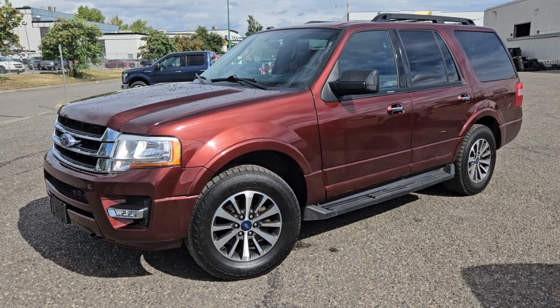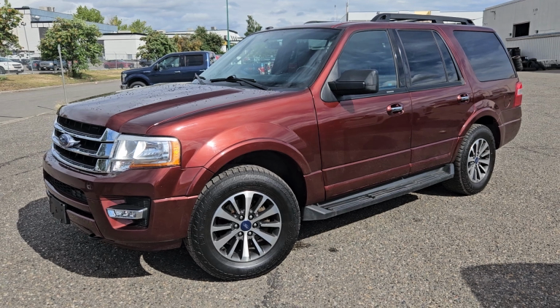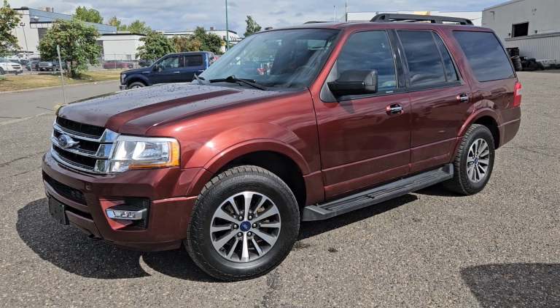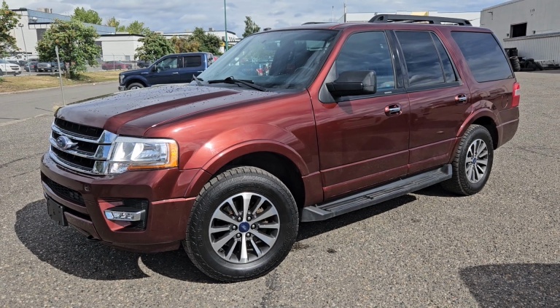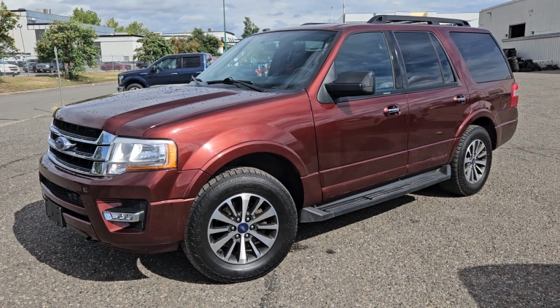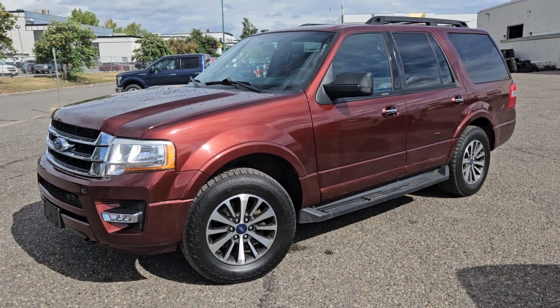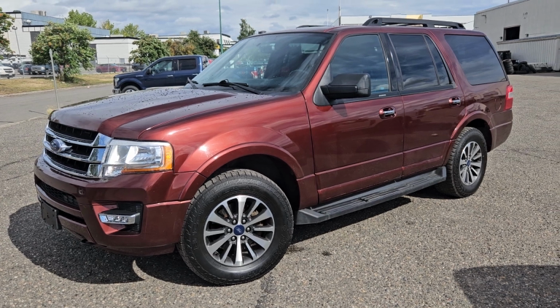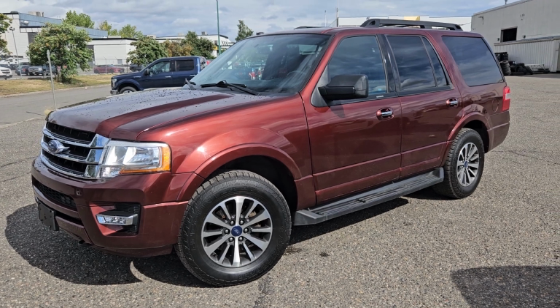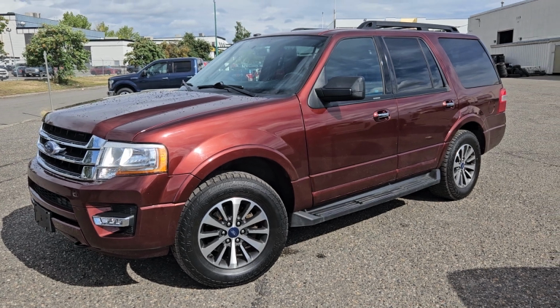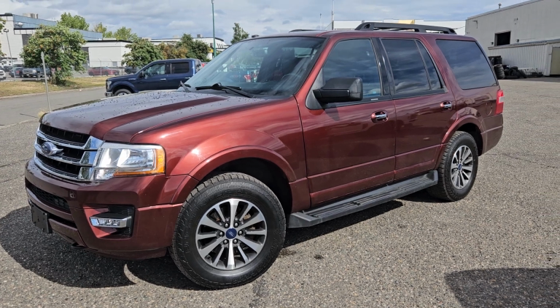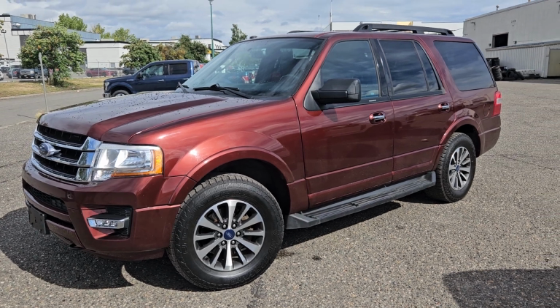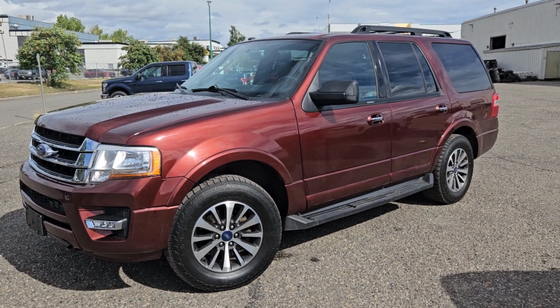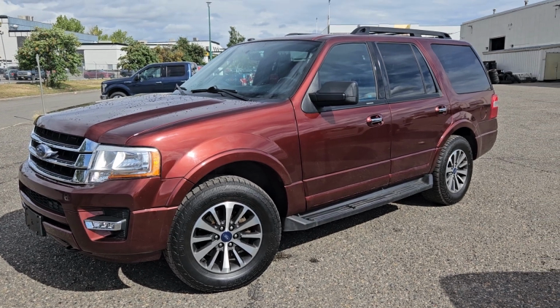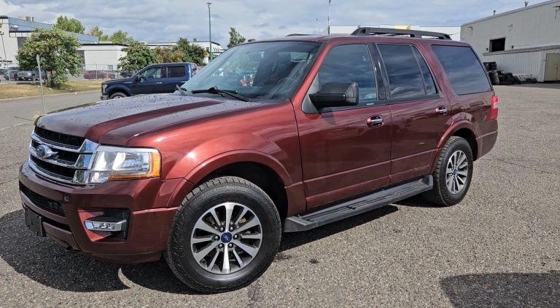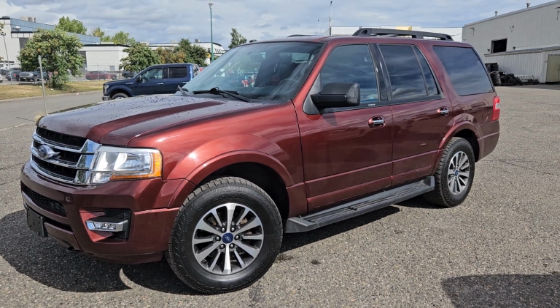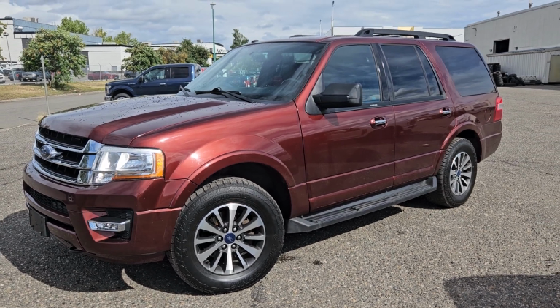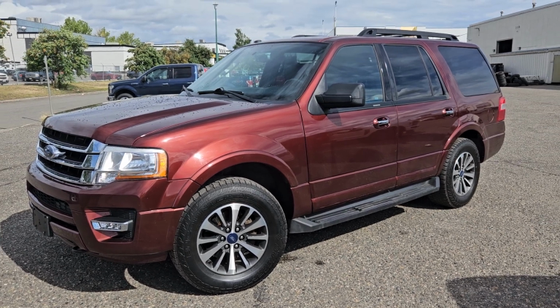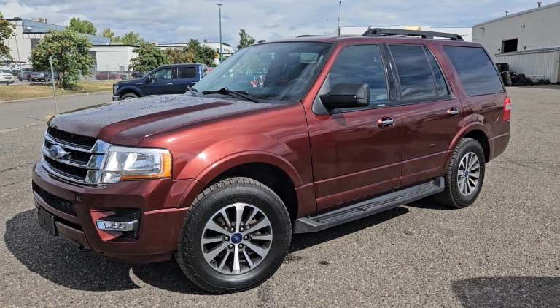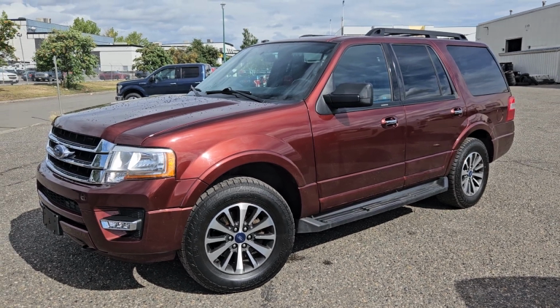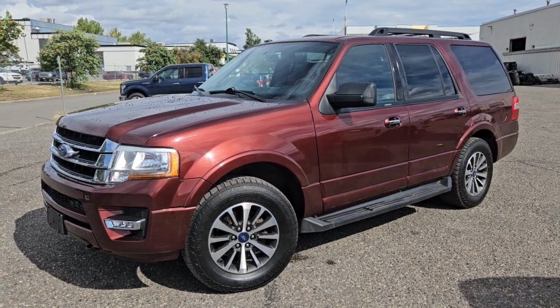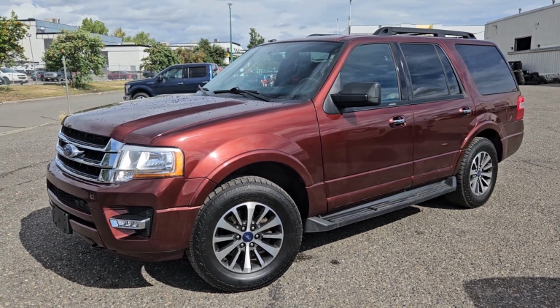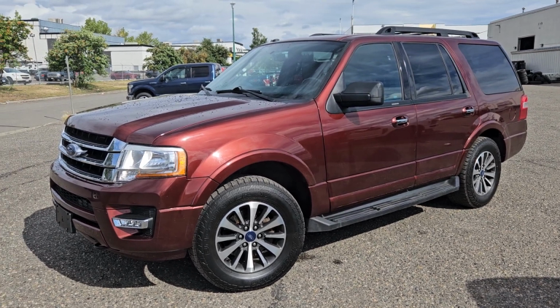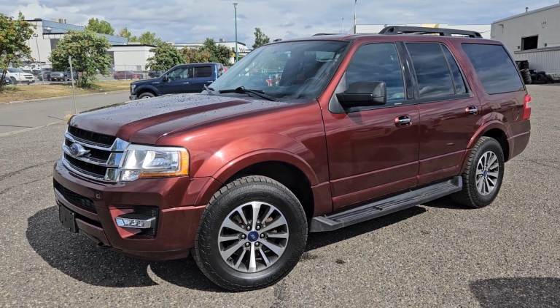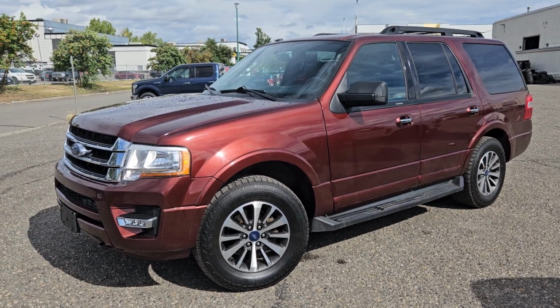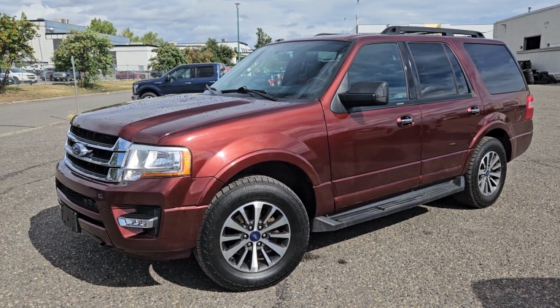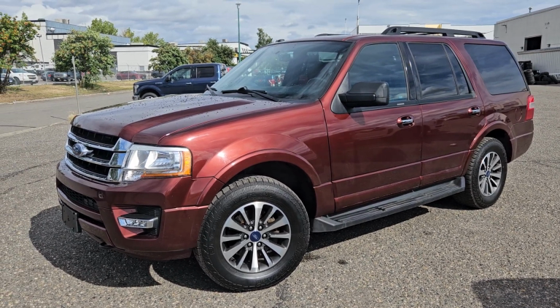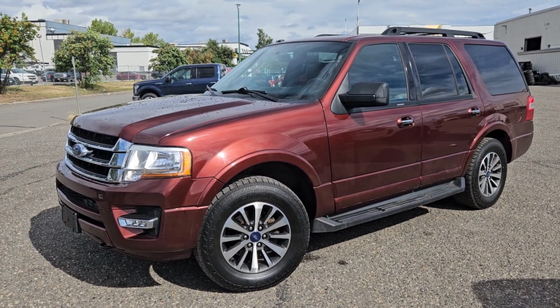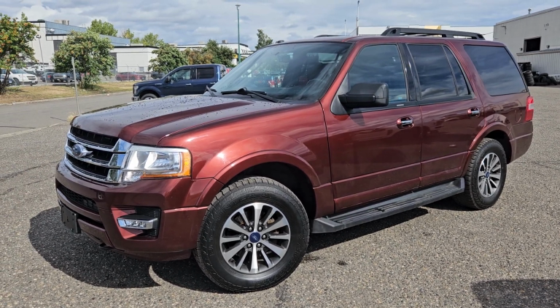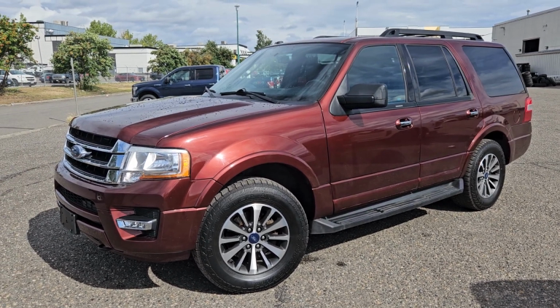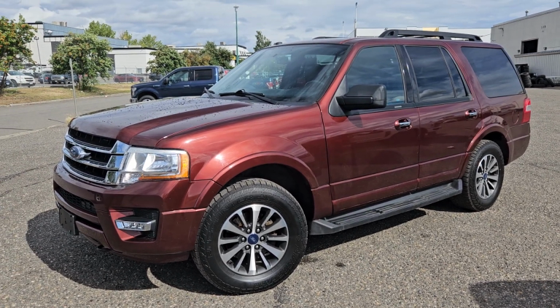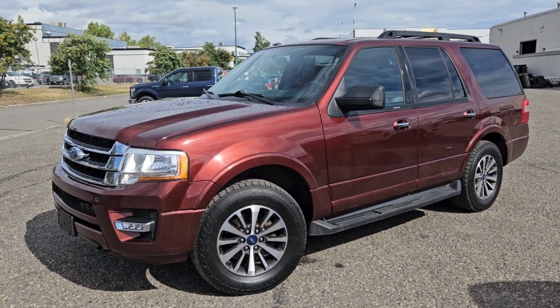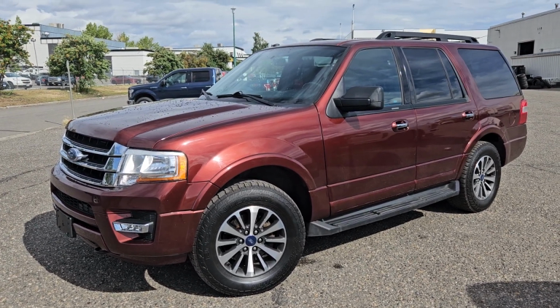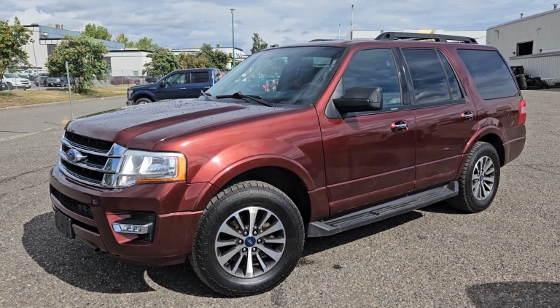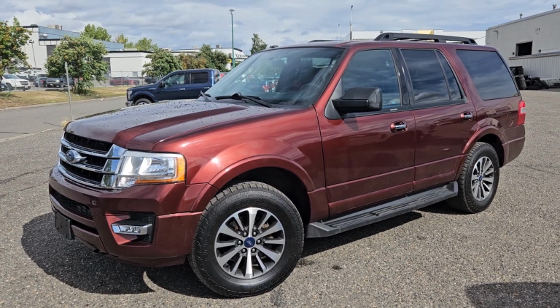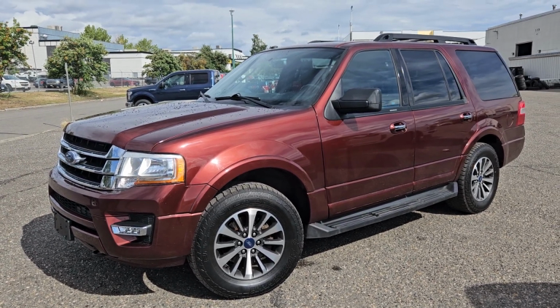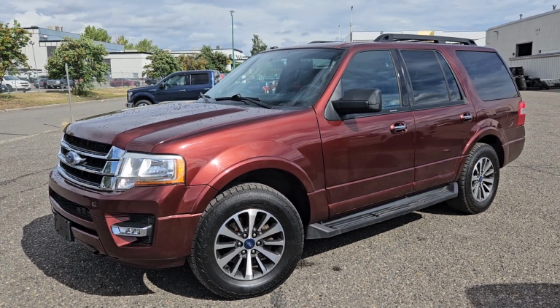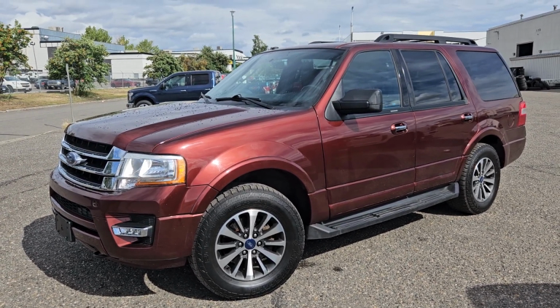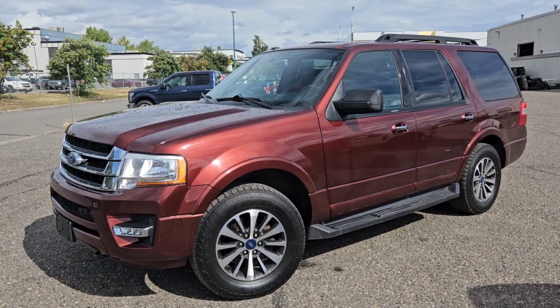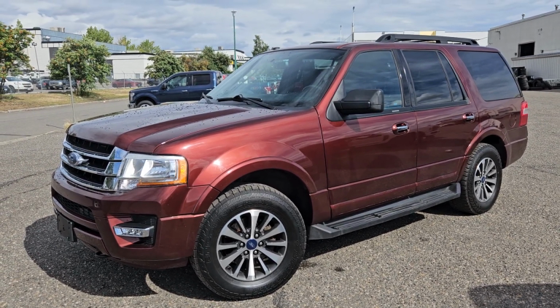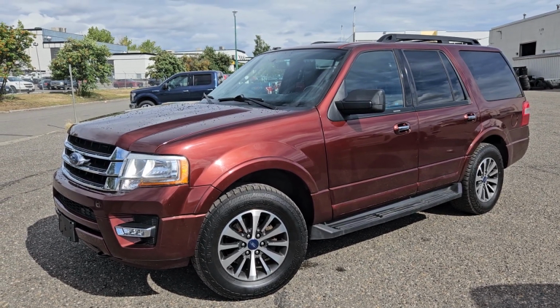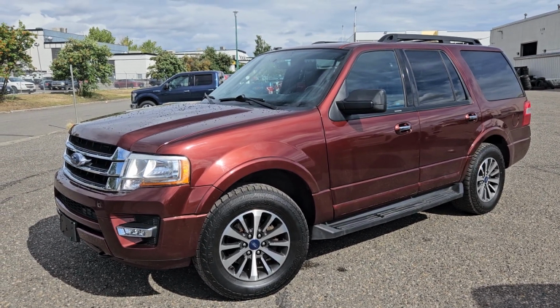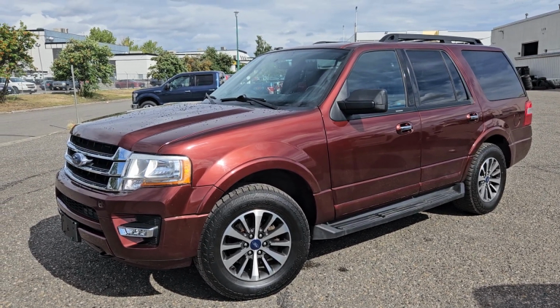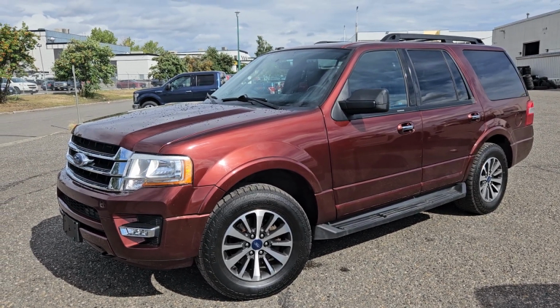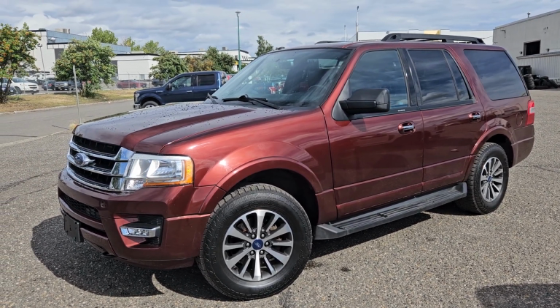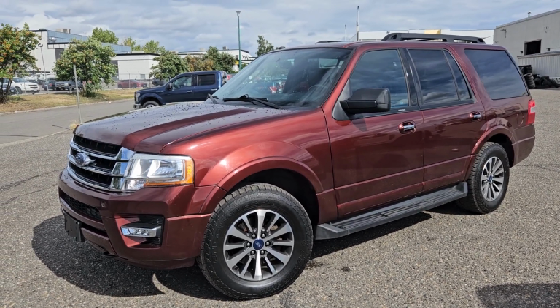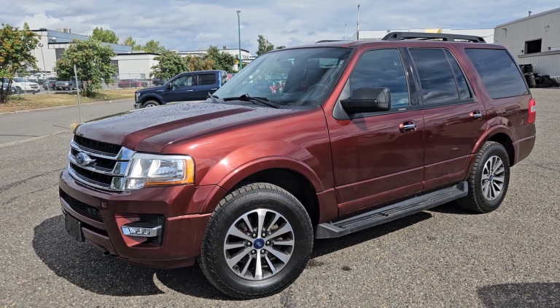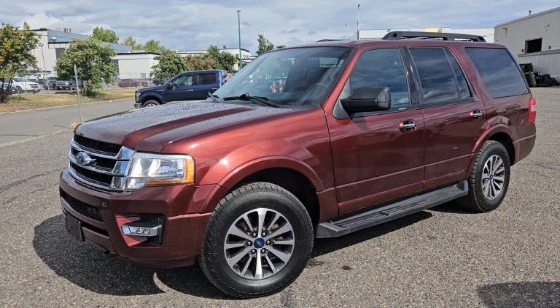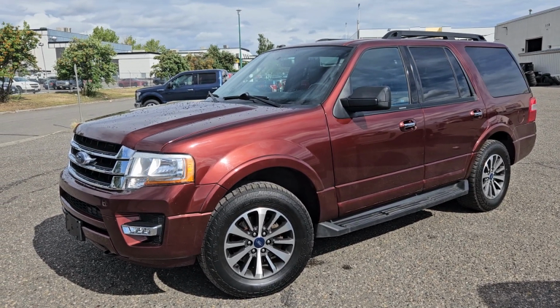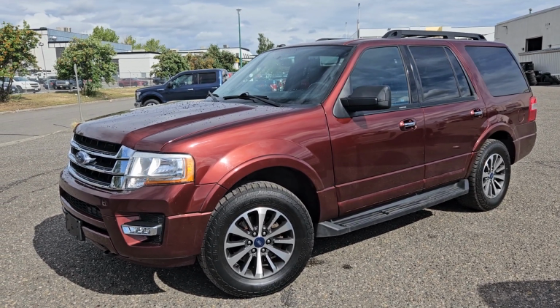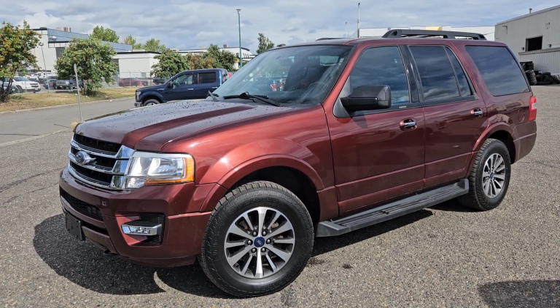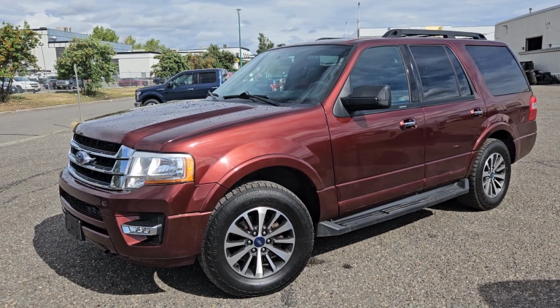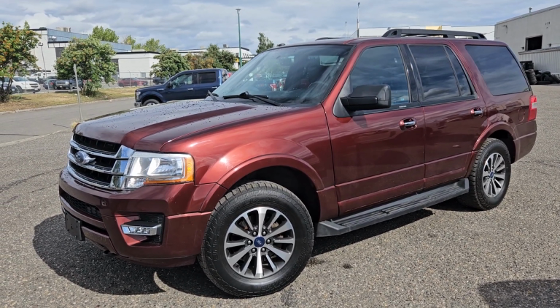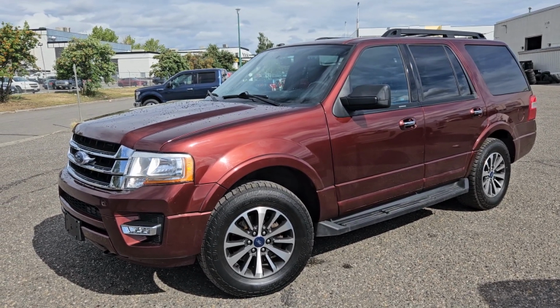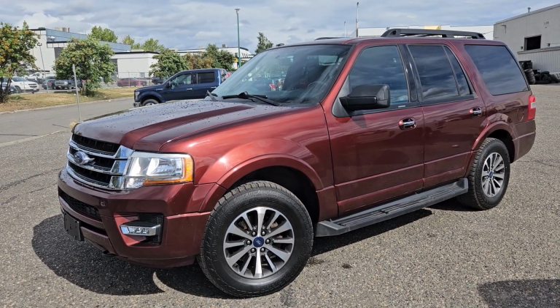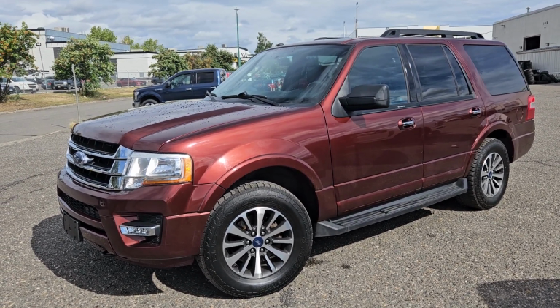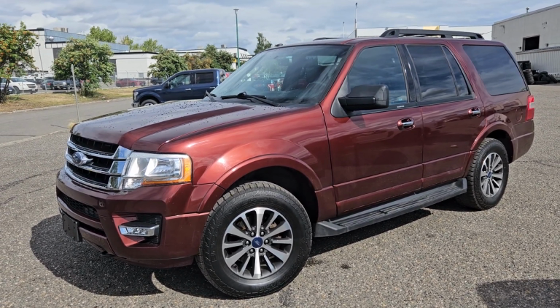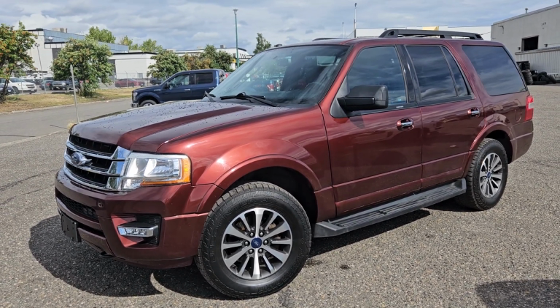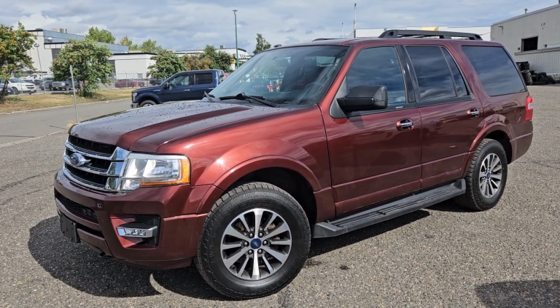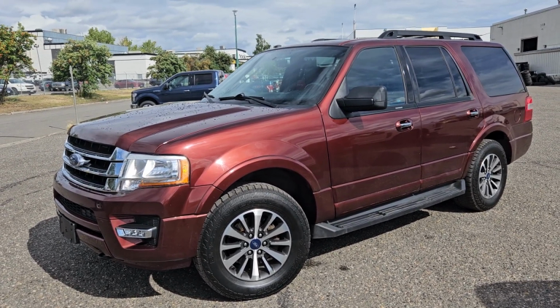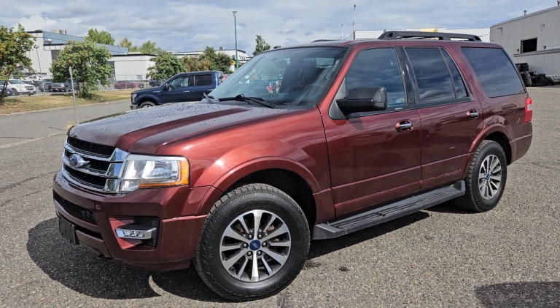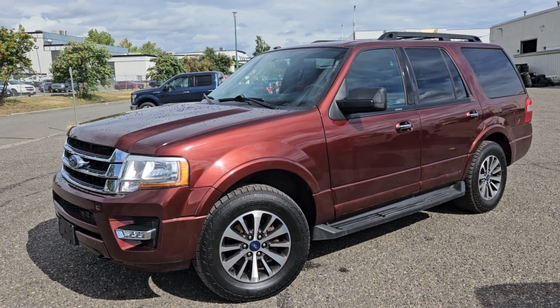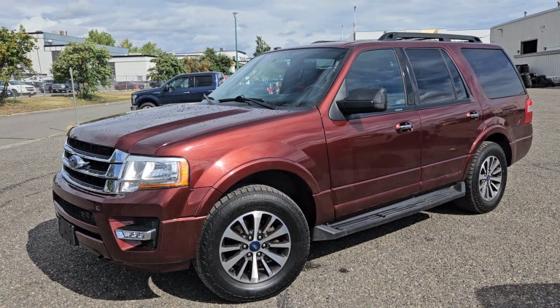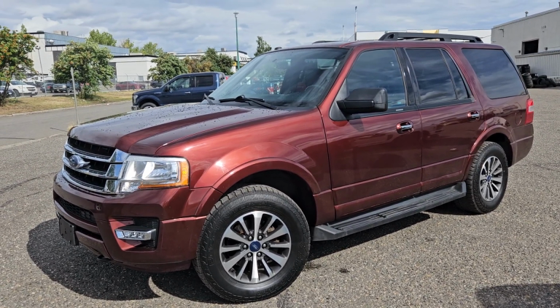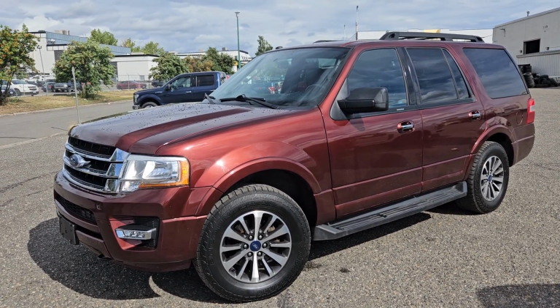If interested, the stock number for this vehicle is B7698. You can head on down to PG Ford or give us a call.